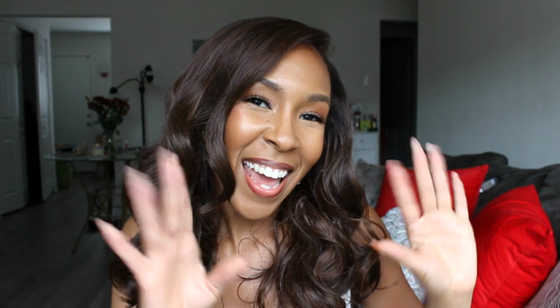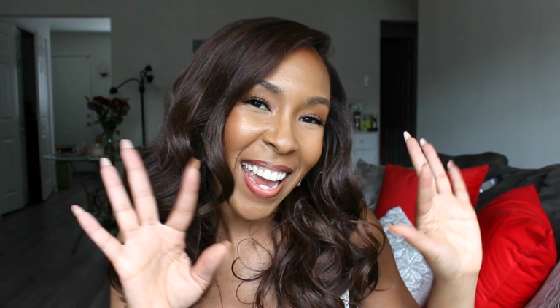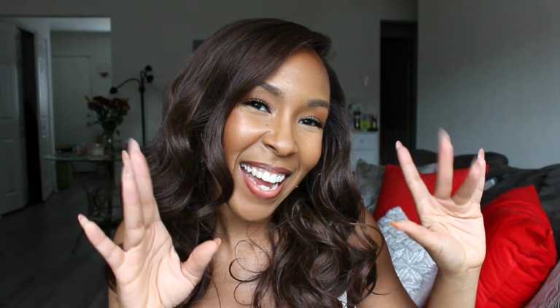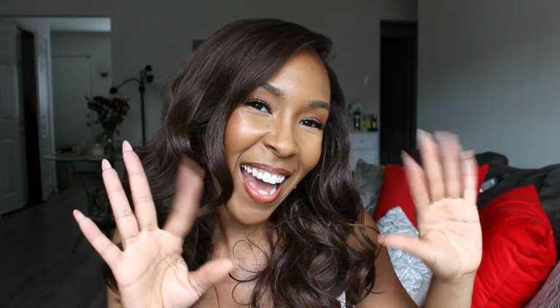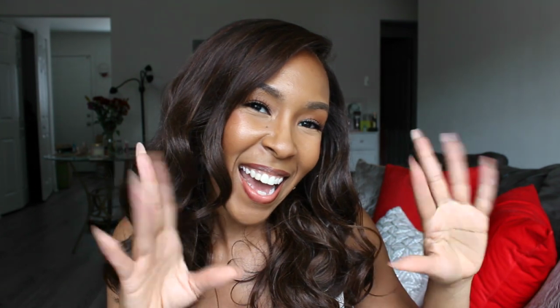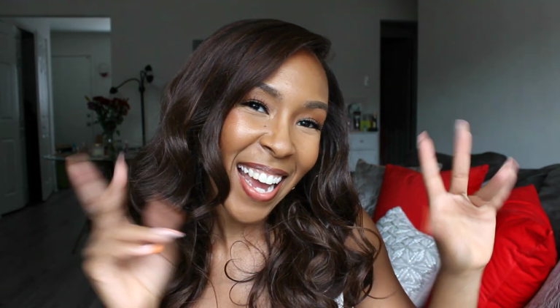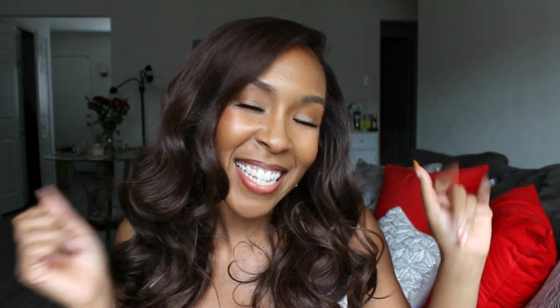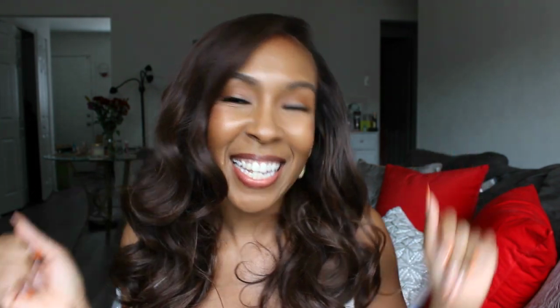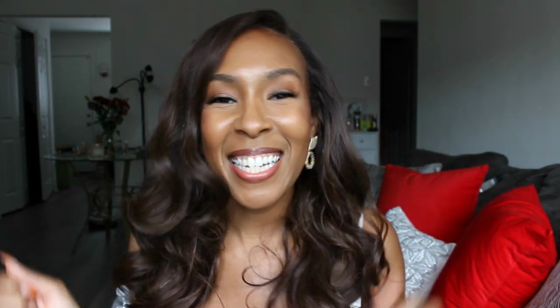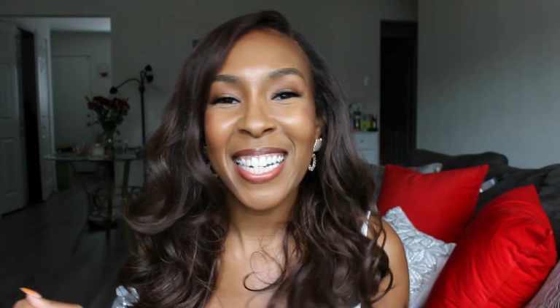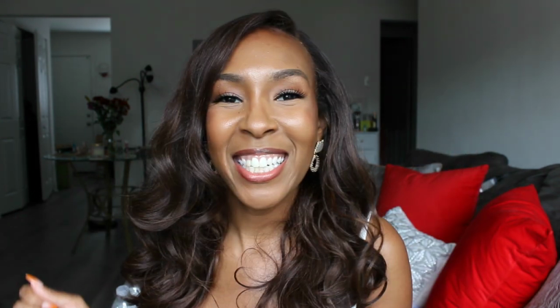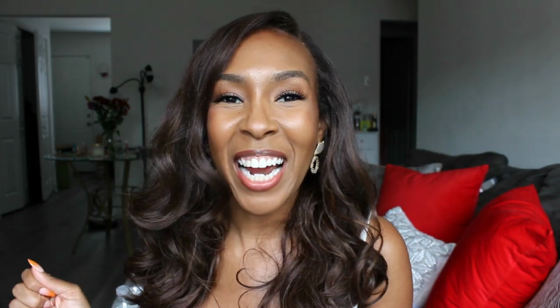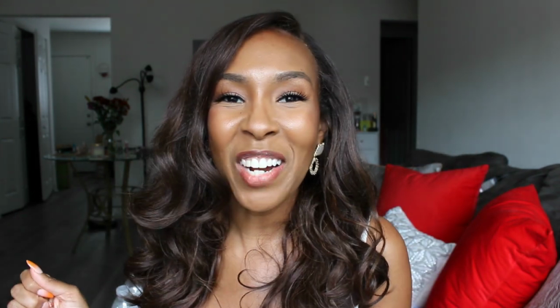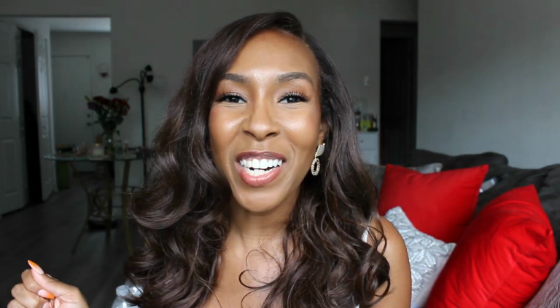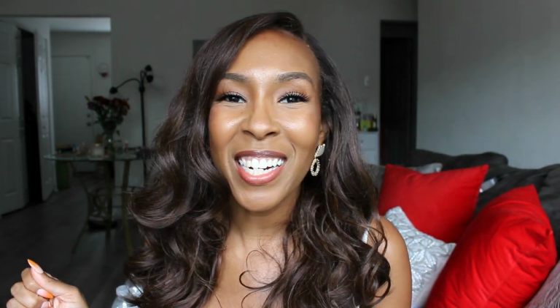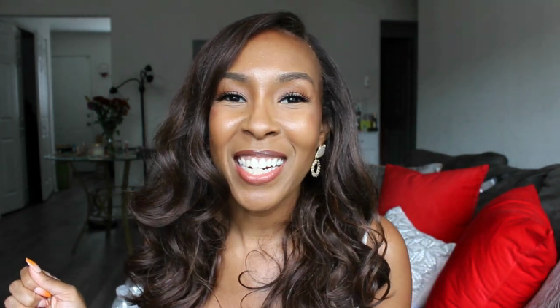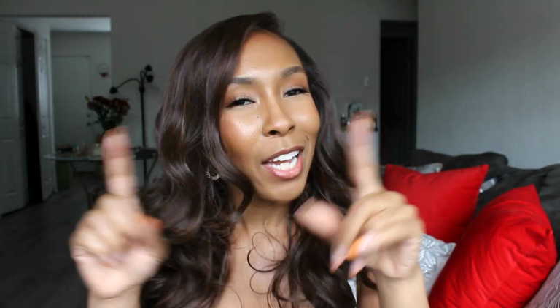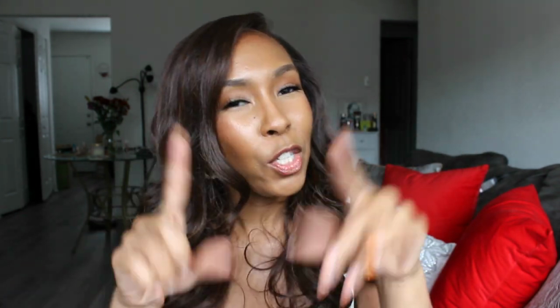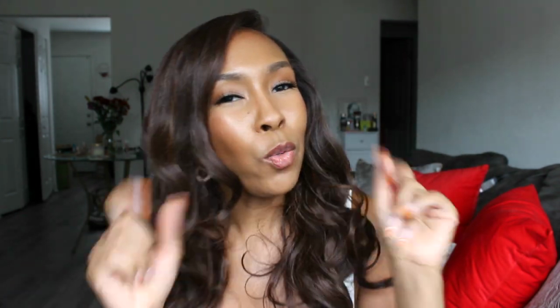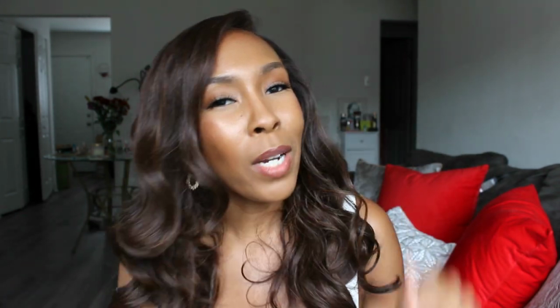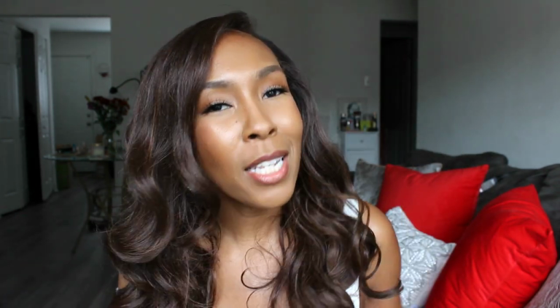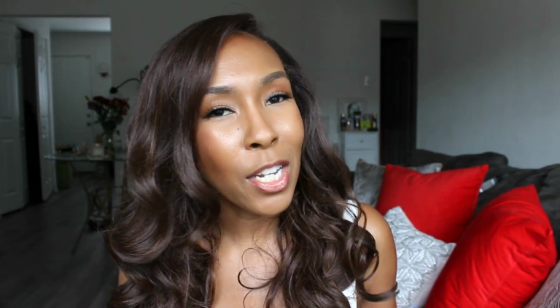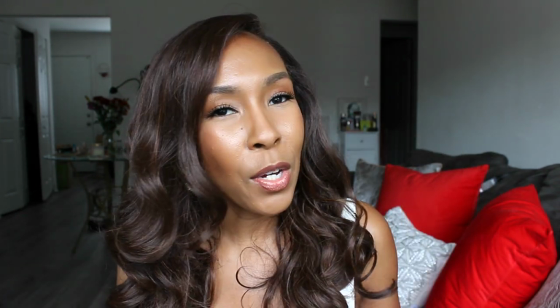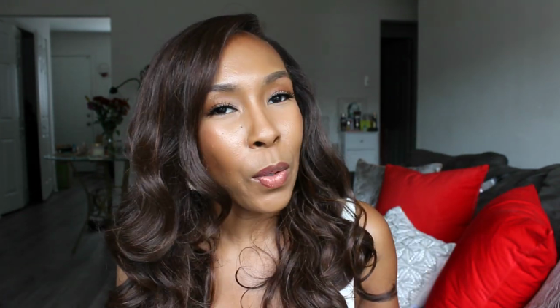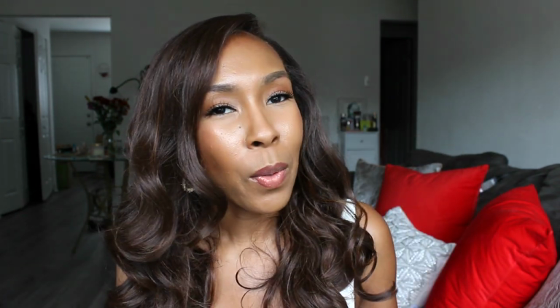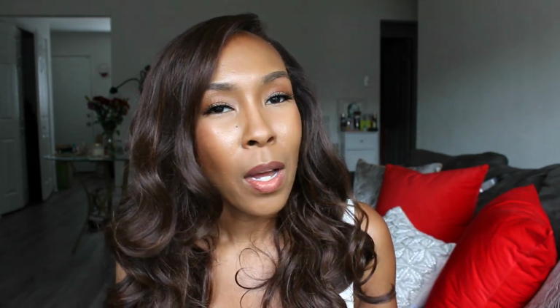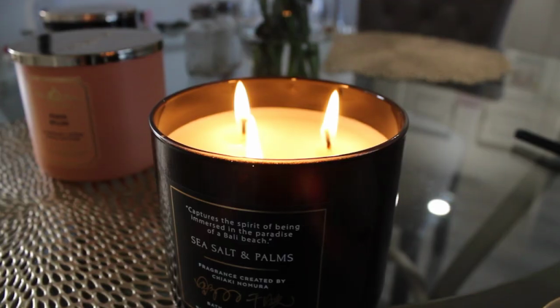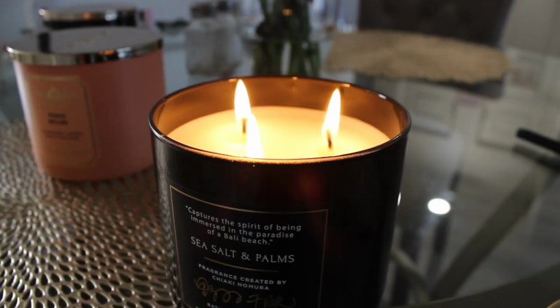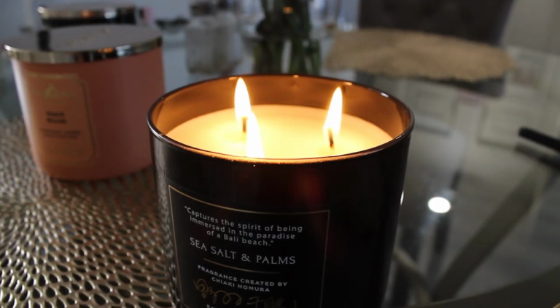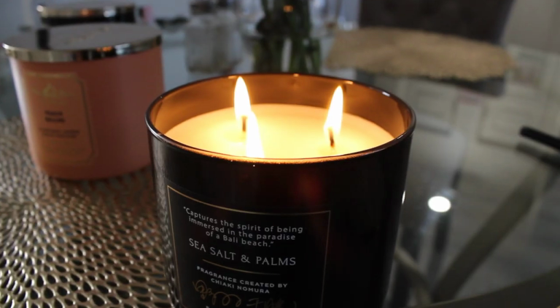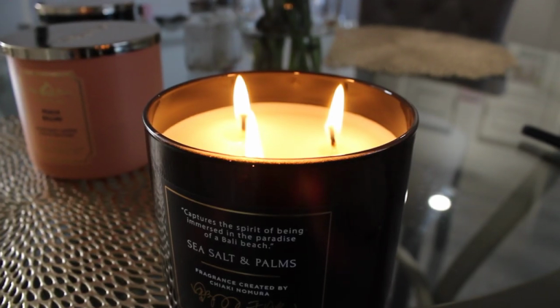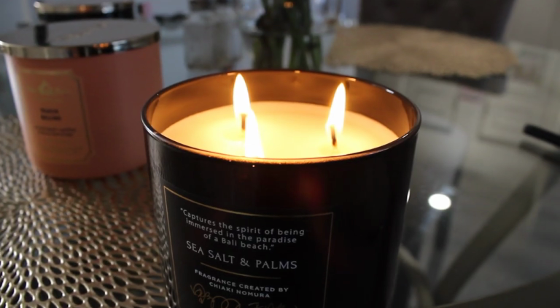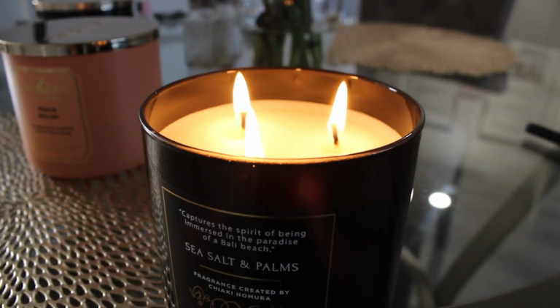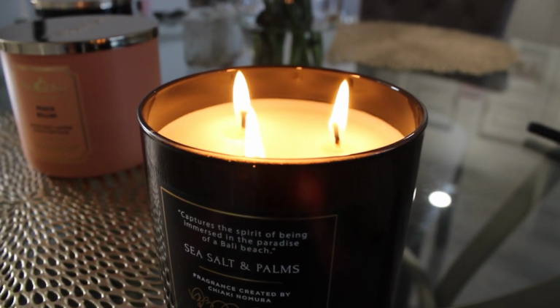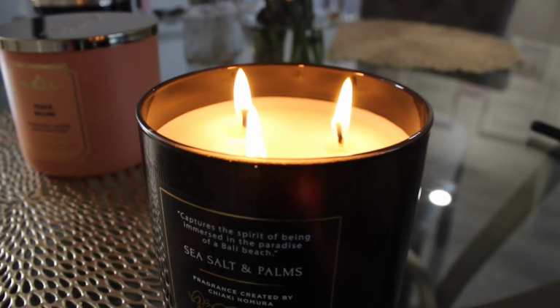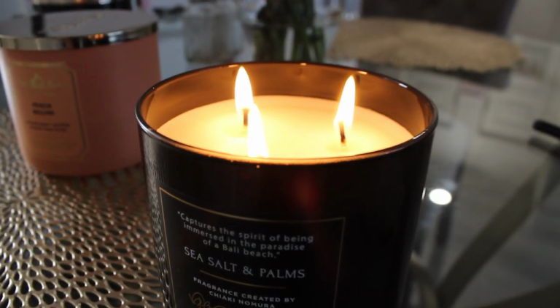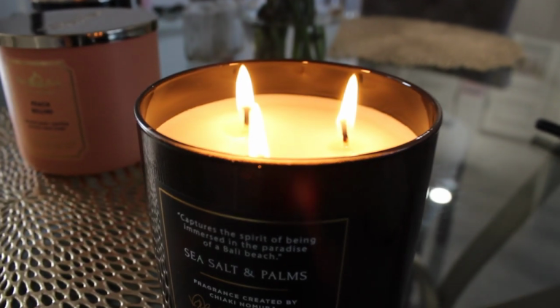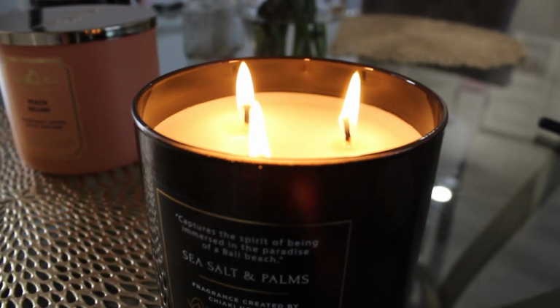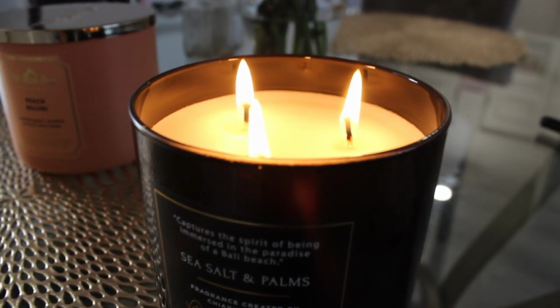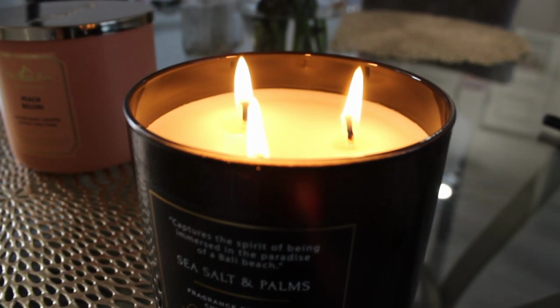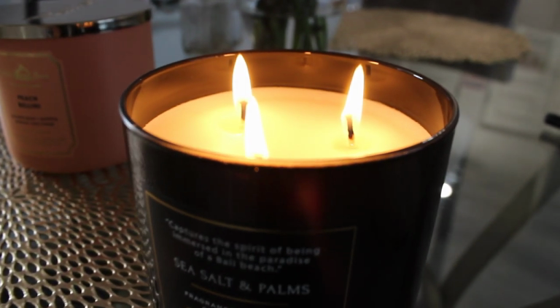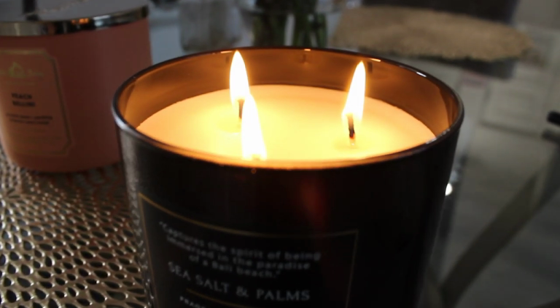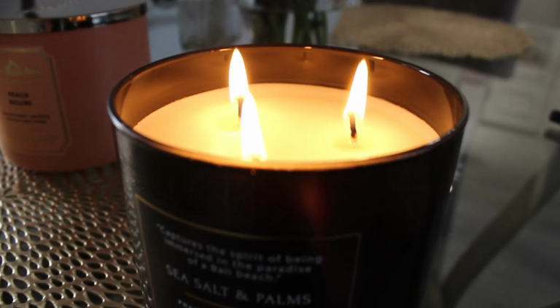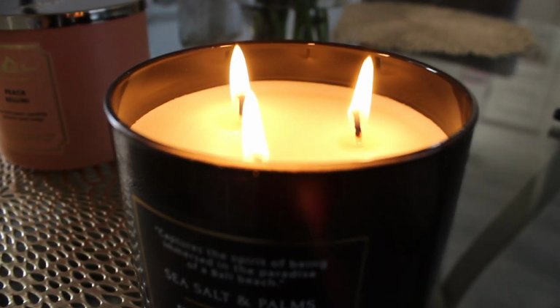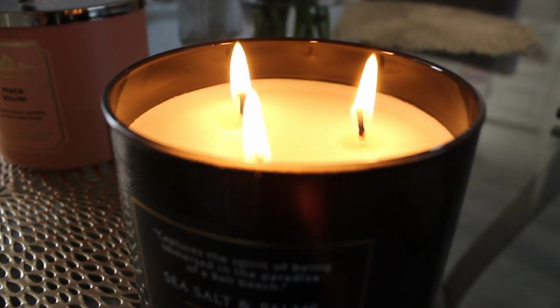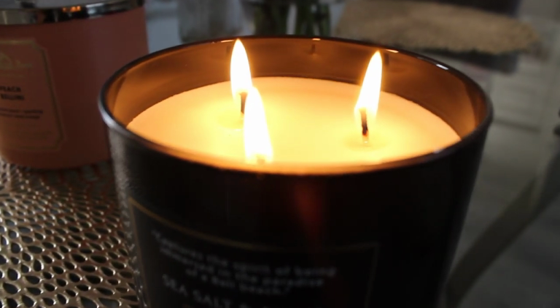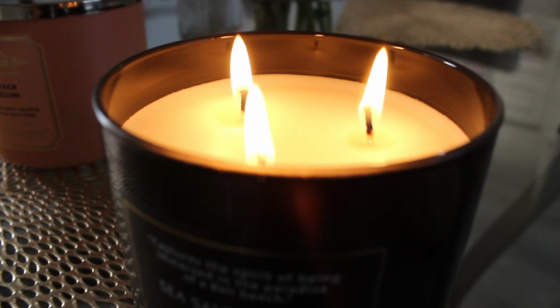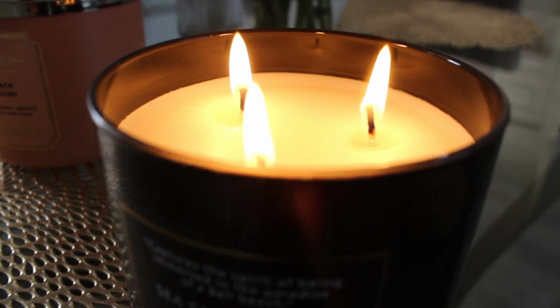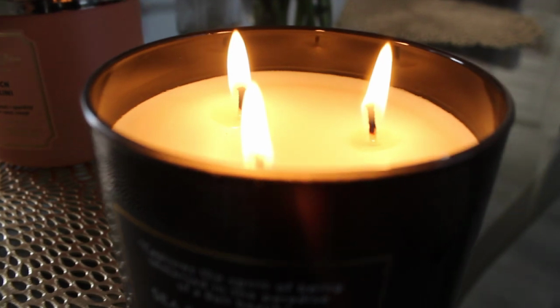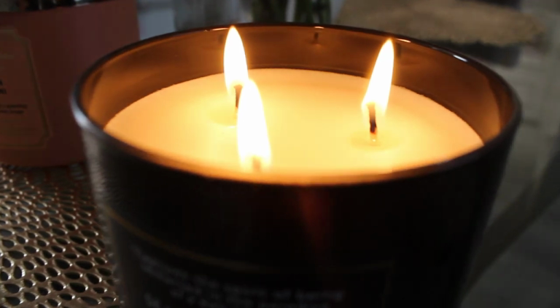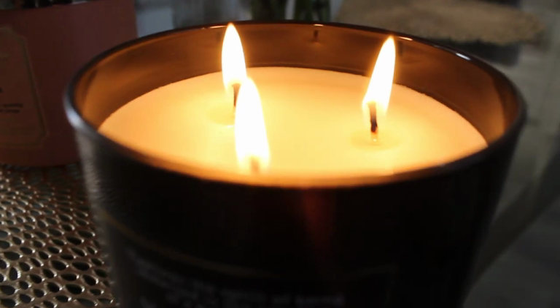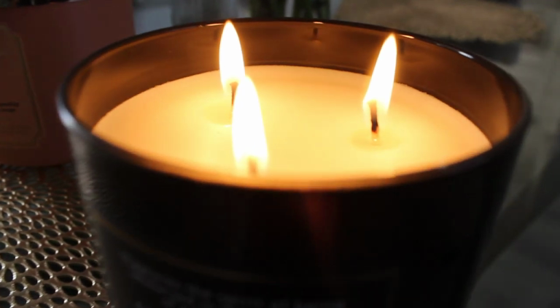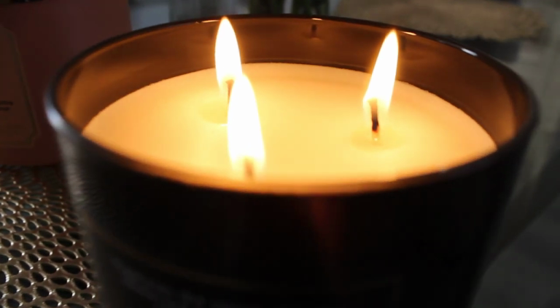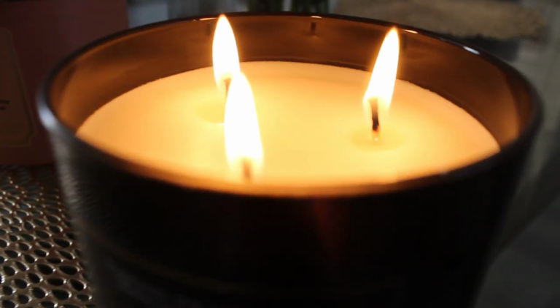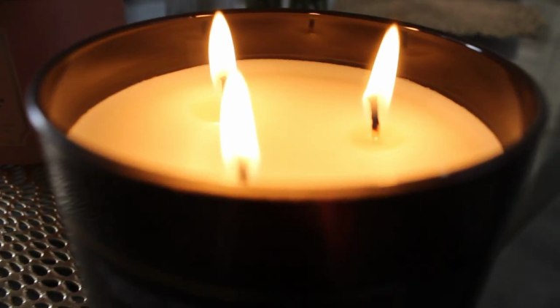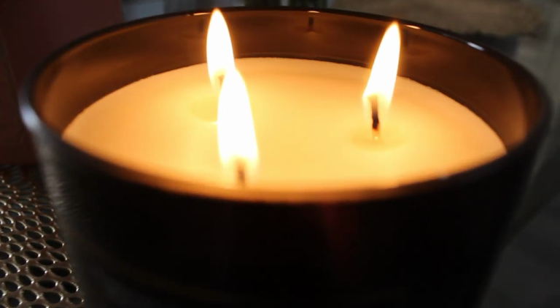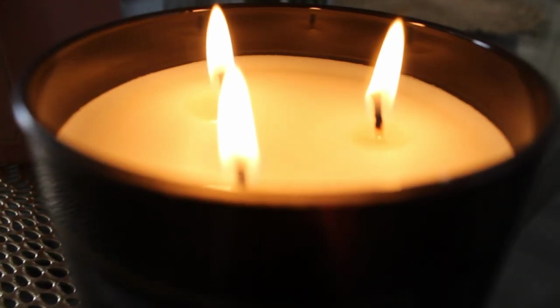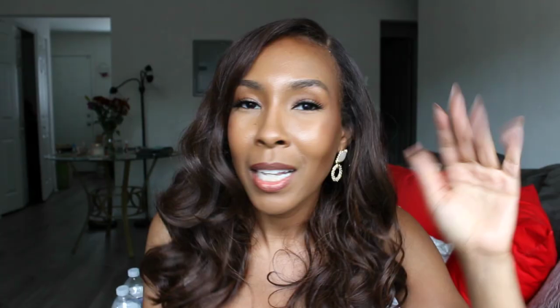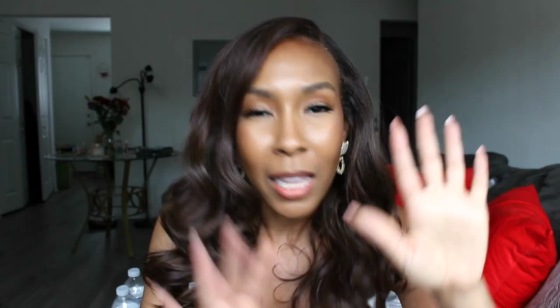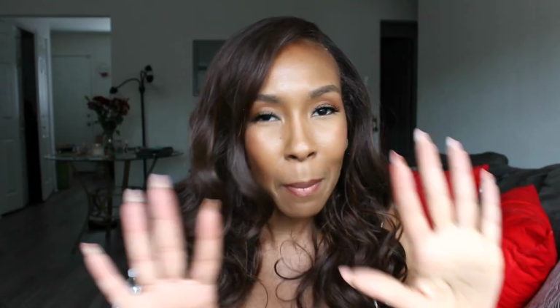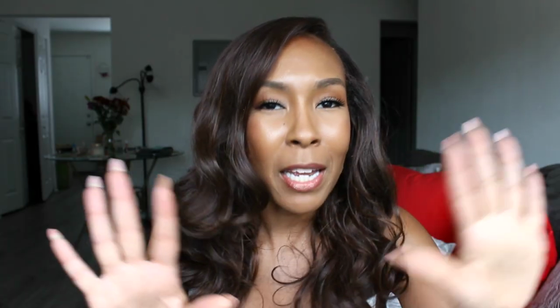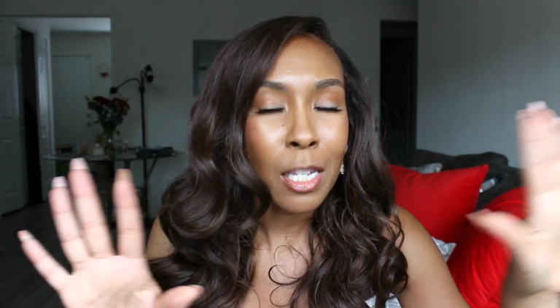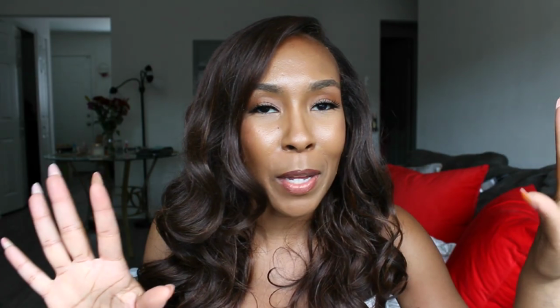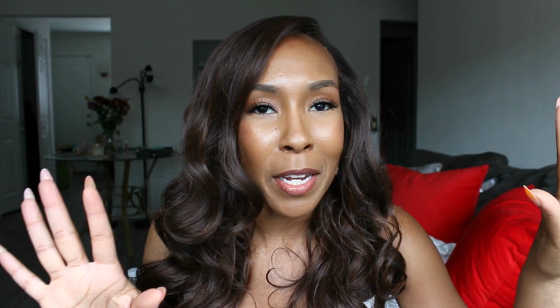Hey guys, it's Tashira and you wanted to know: do your Bath and Body Works candles actually expire? Let me explain.